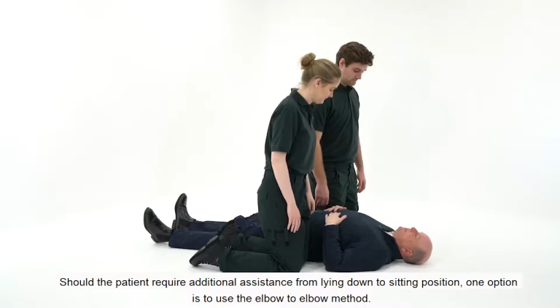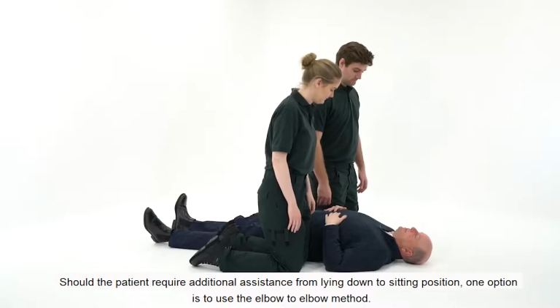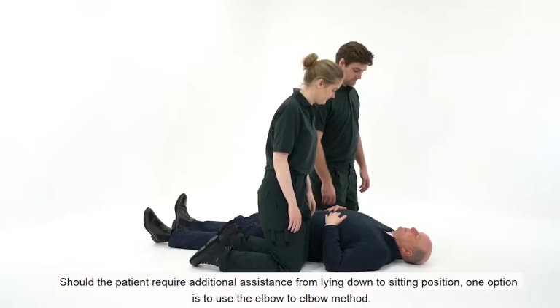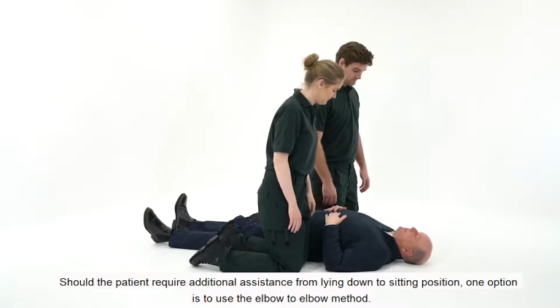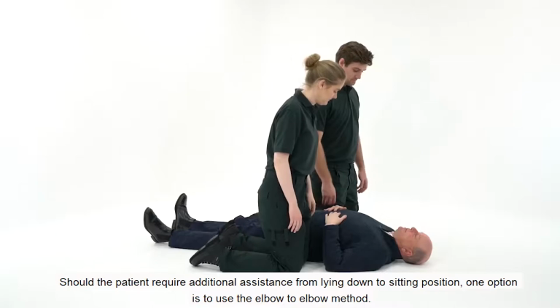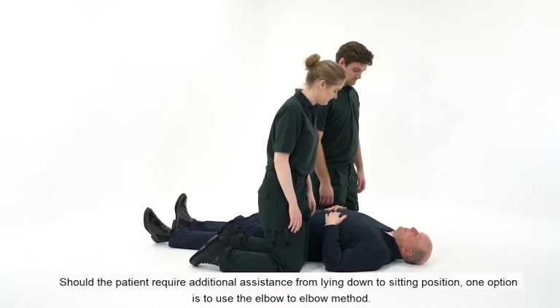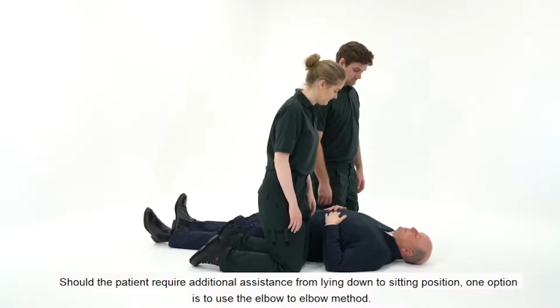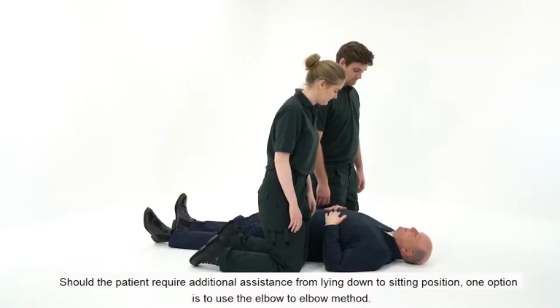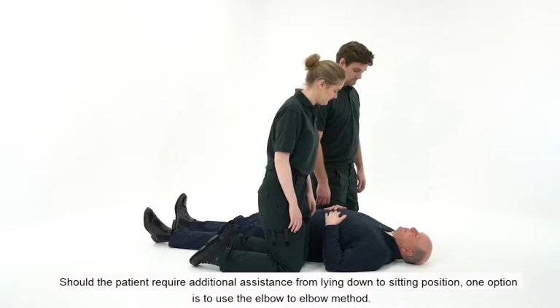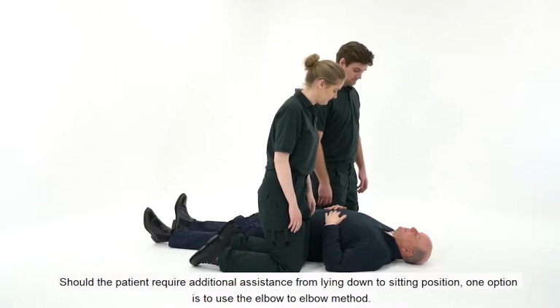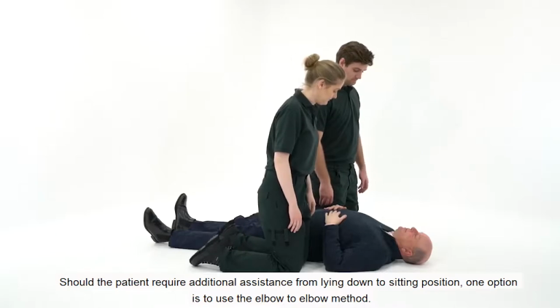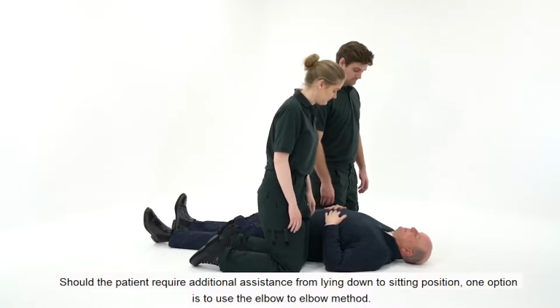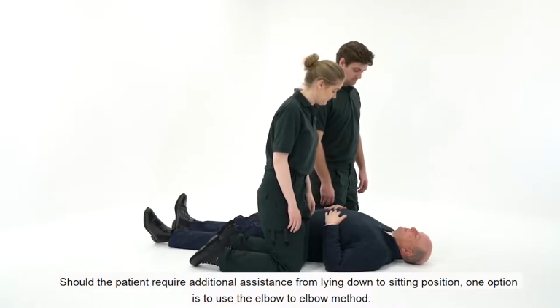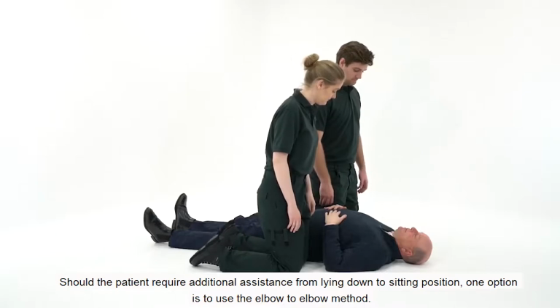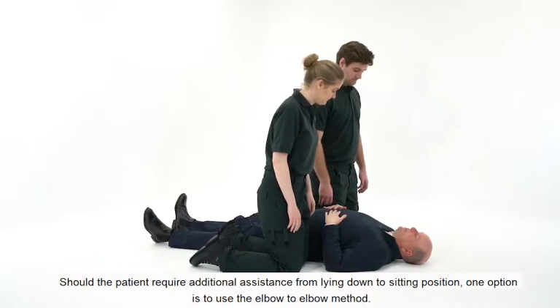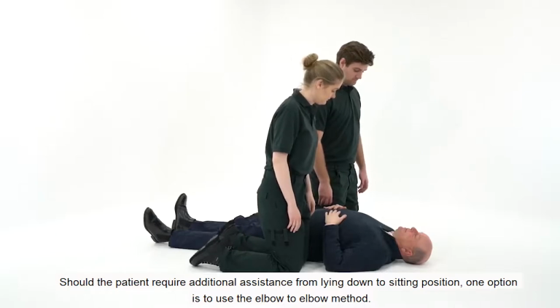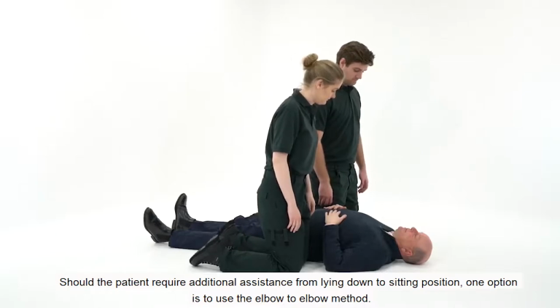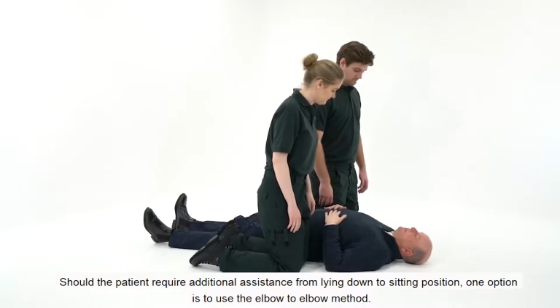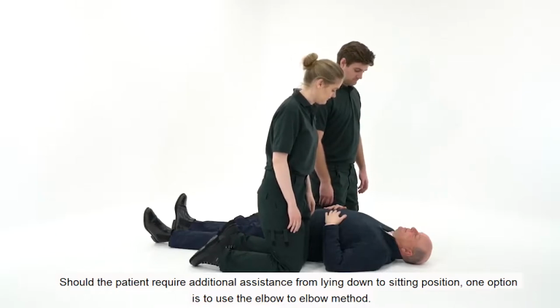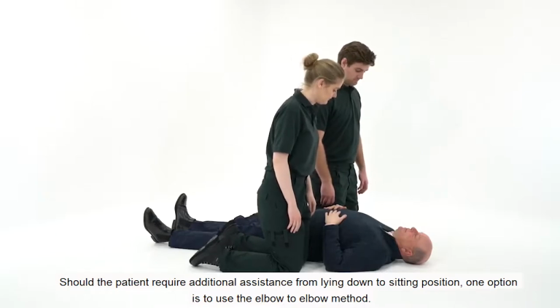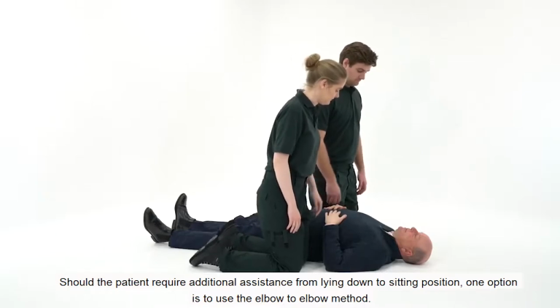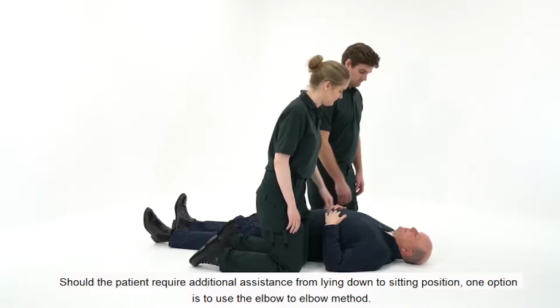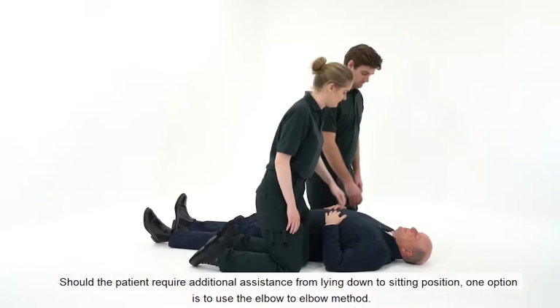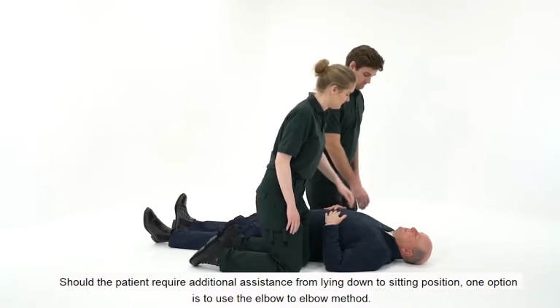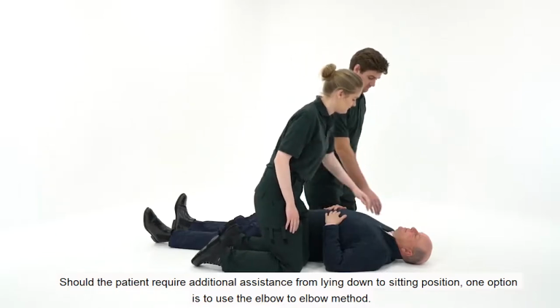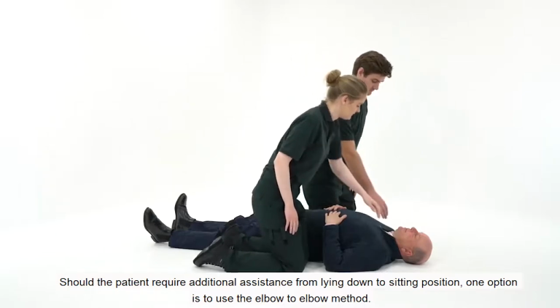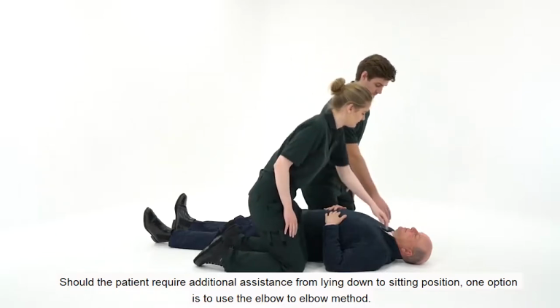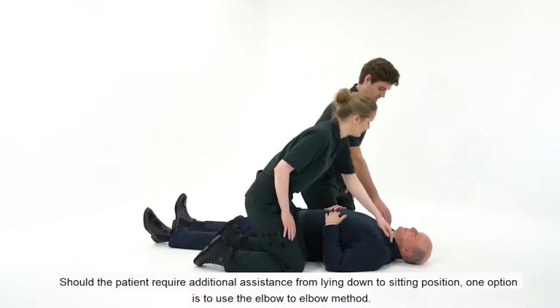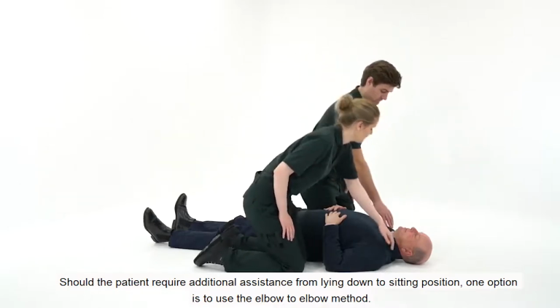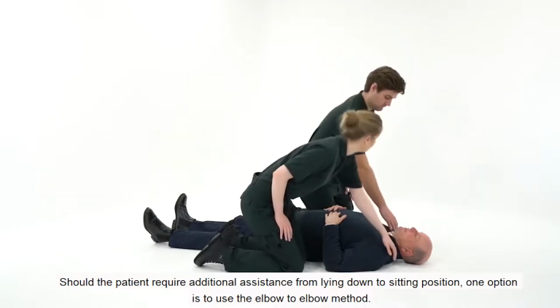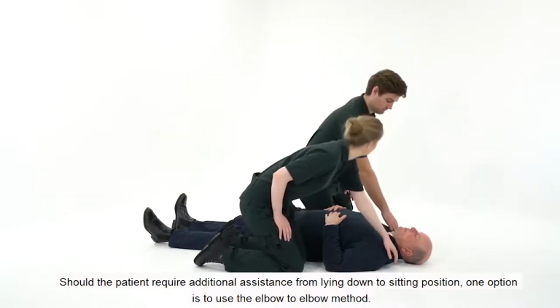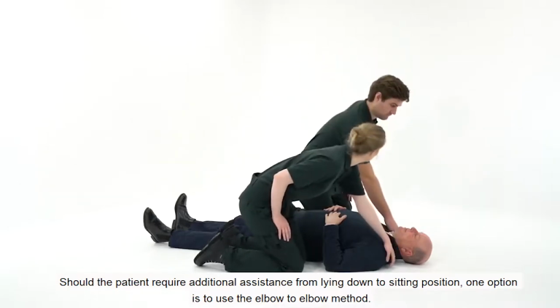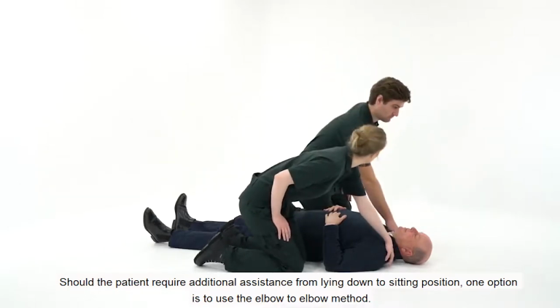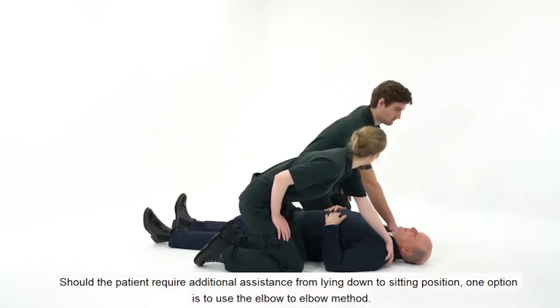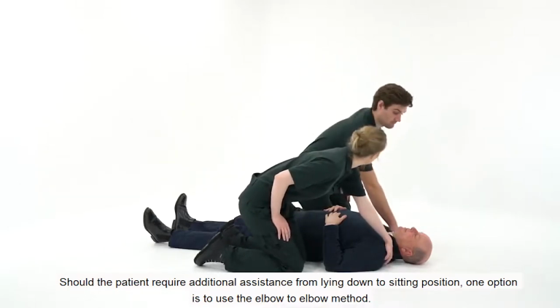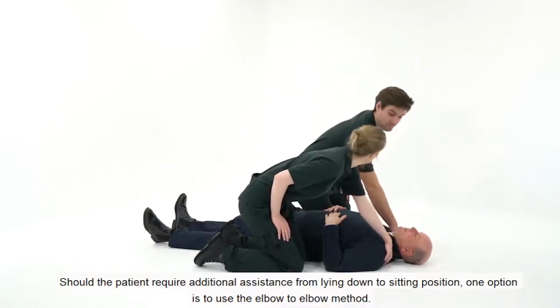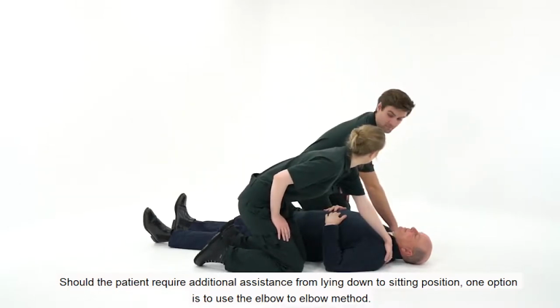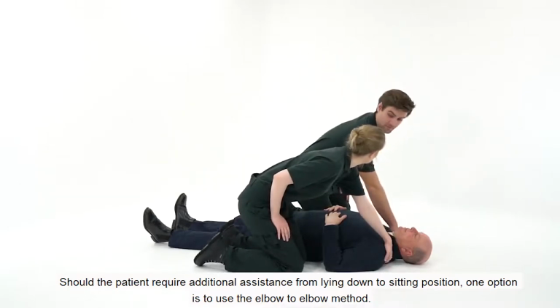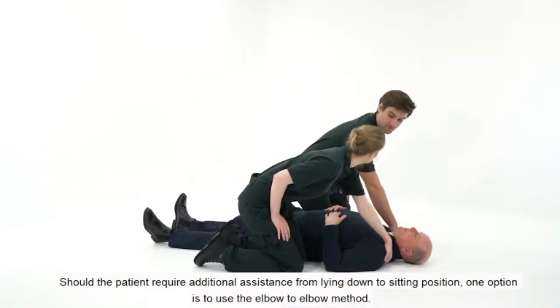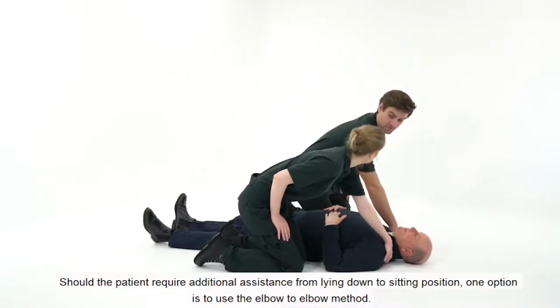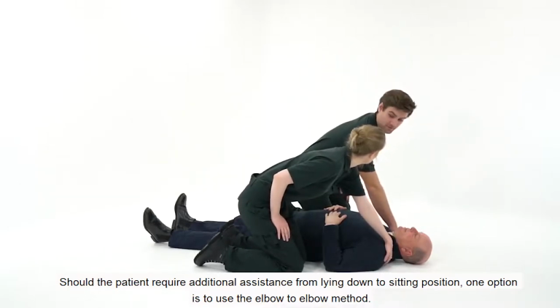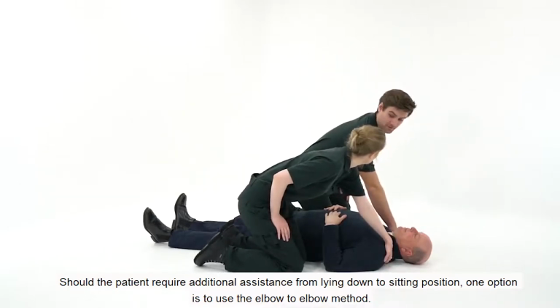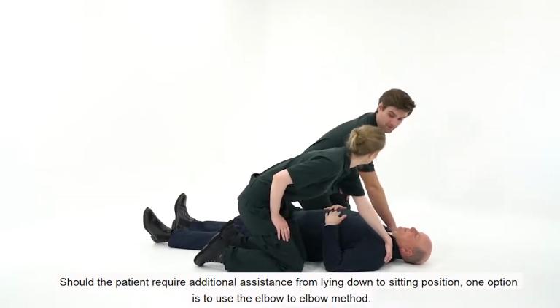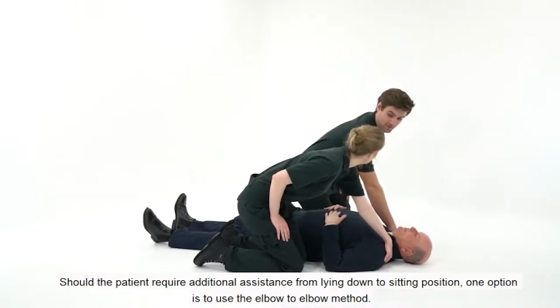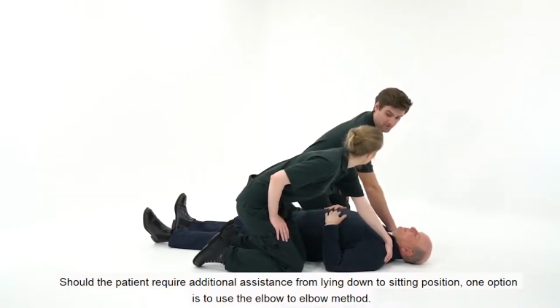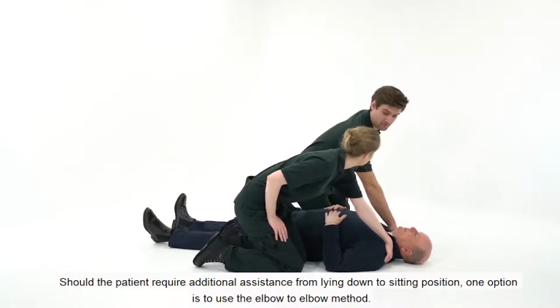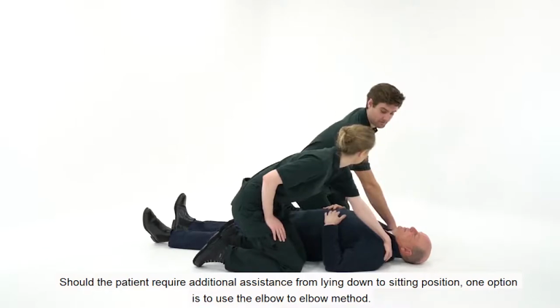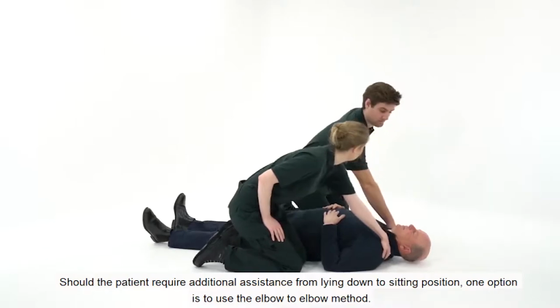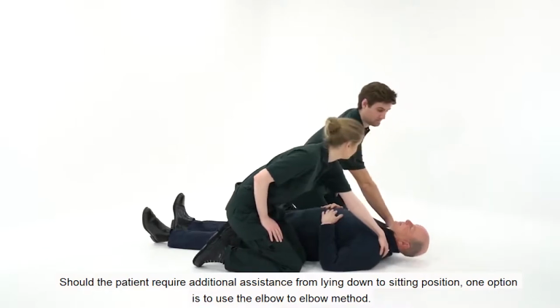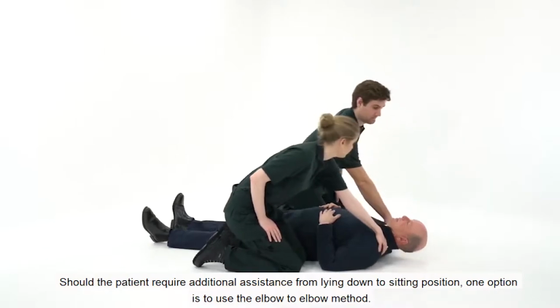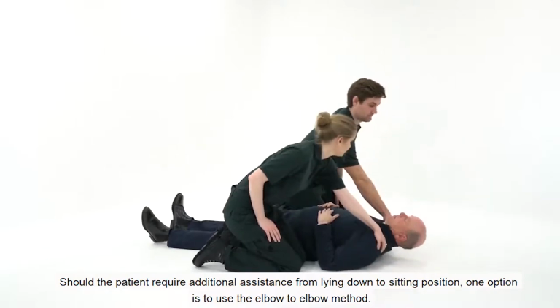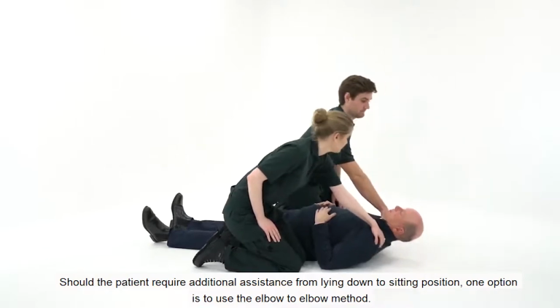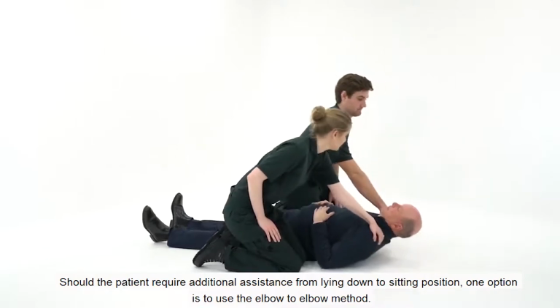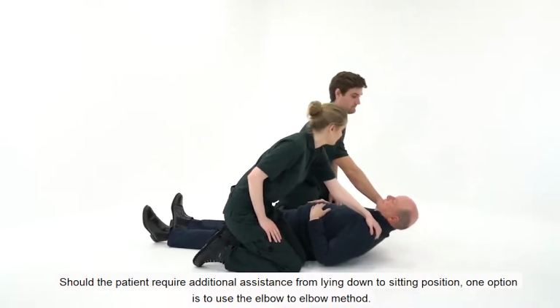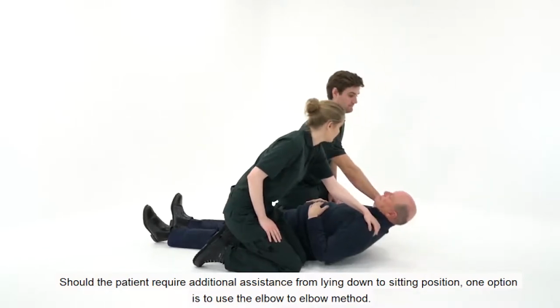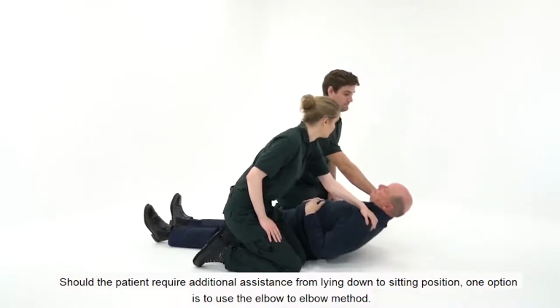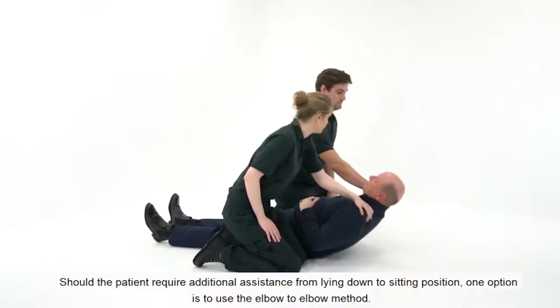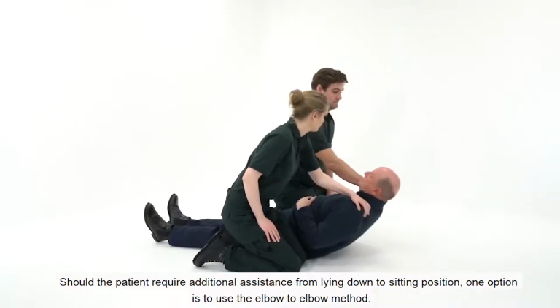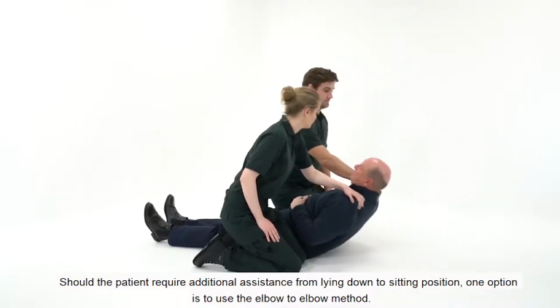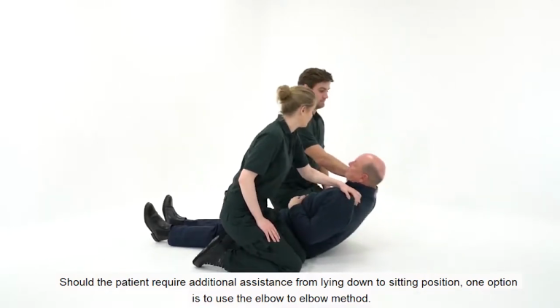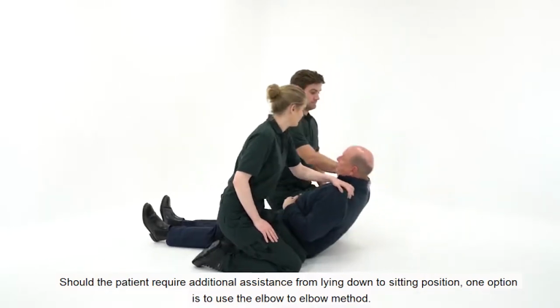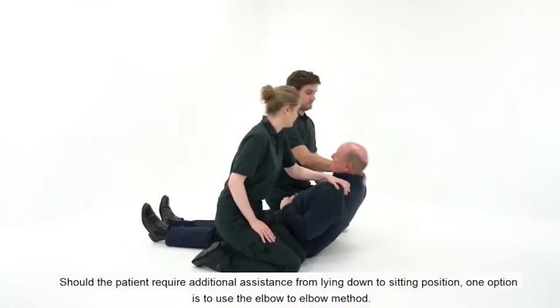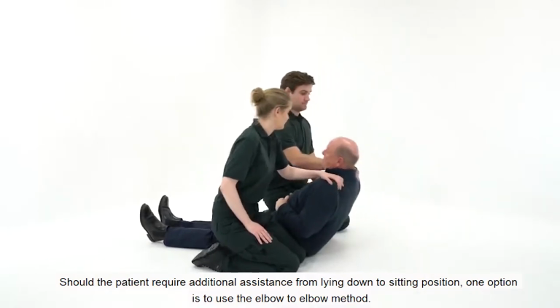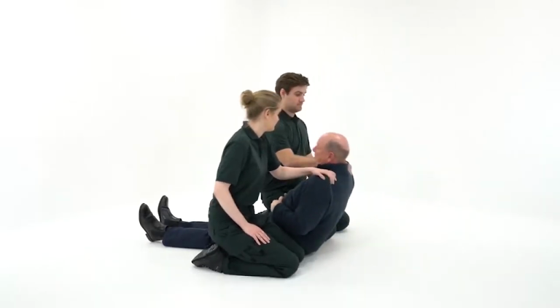Should the patient require additional assistance from lying down to sitting position, one option is to use the elbow-to-elbow method.